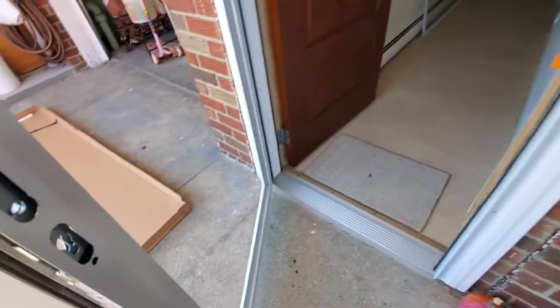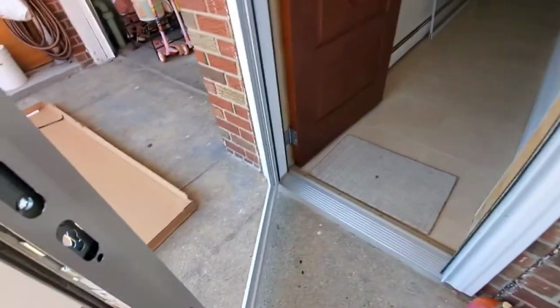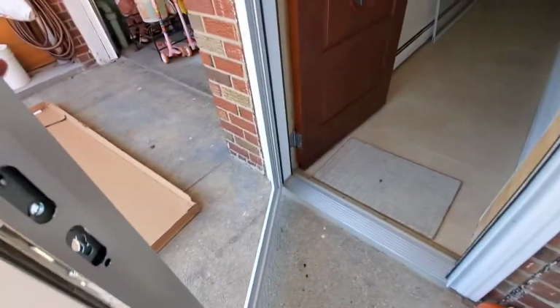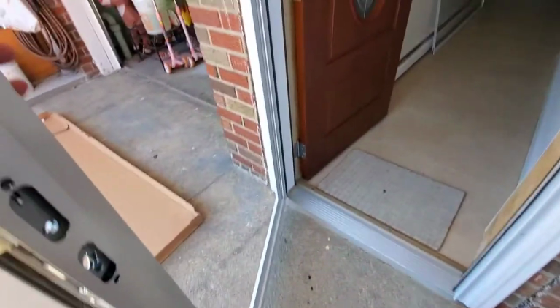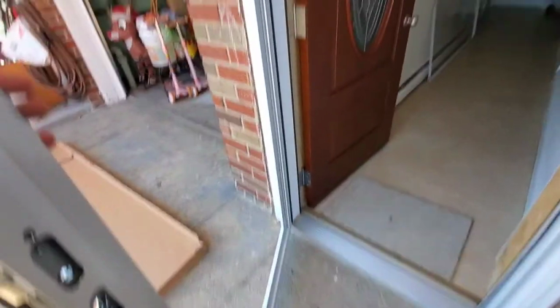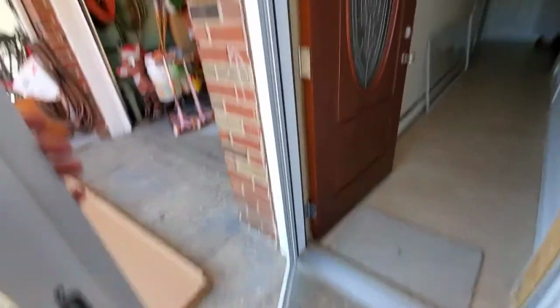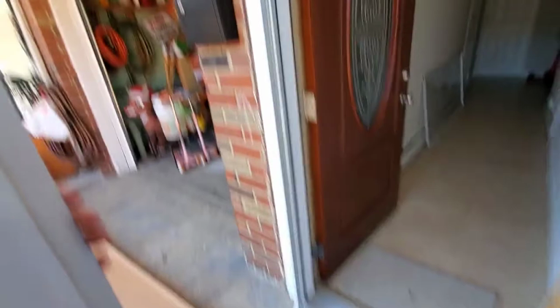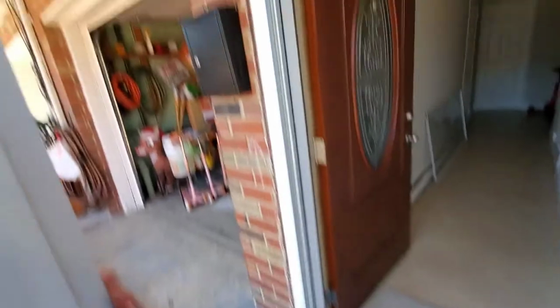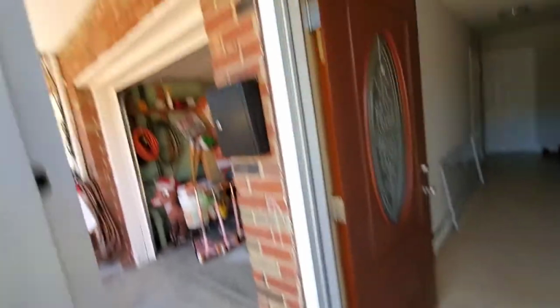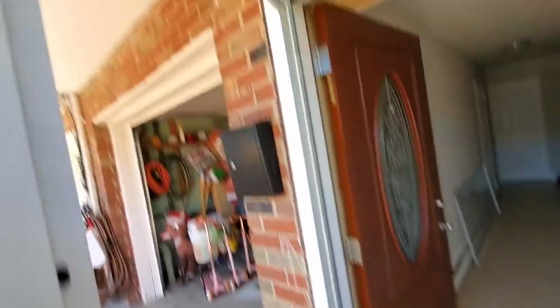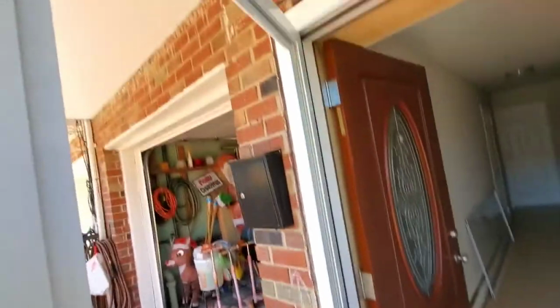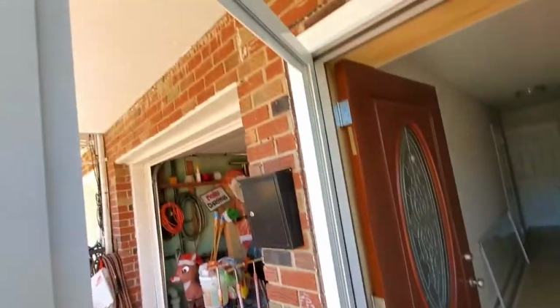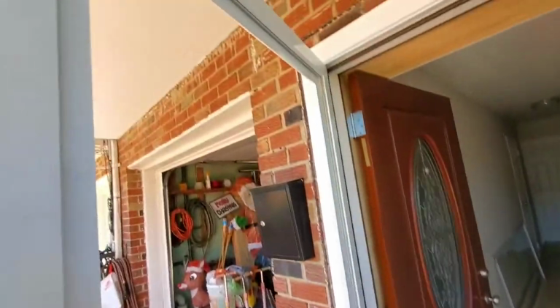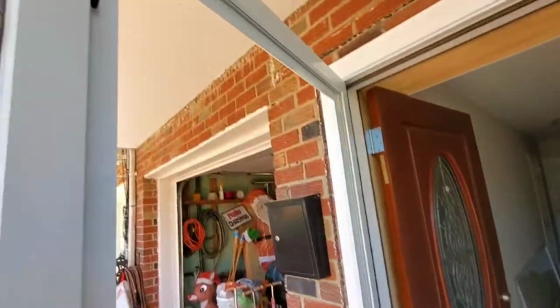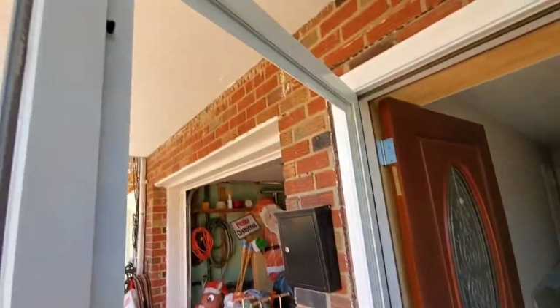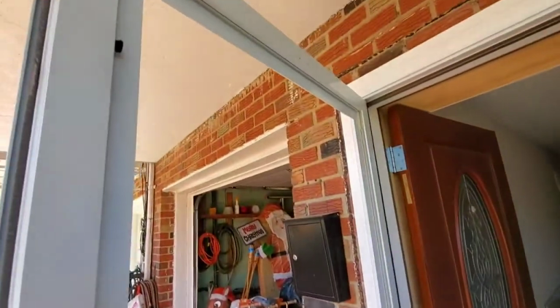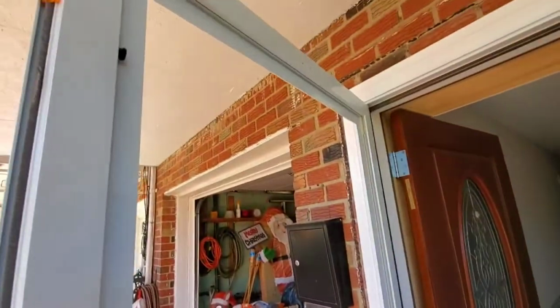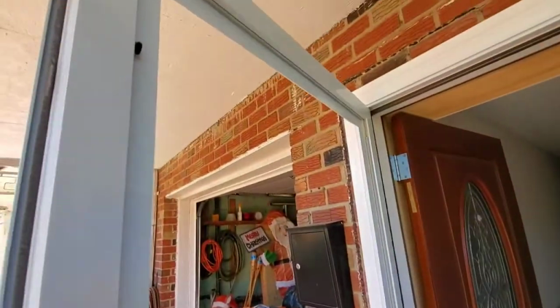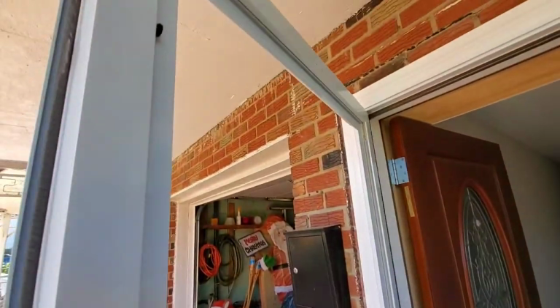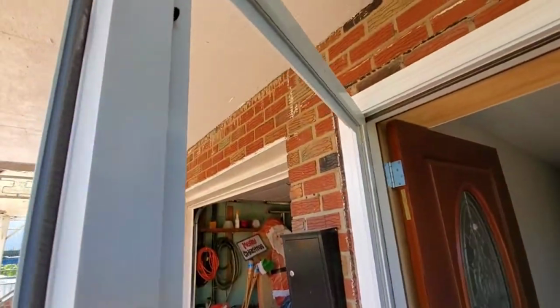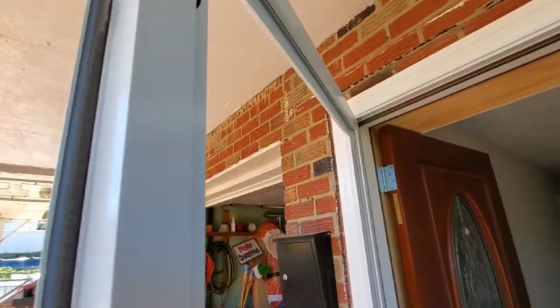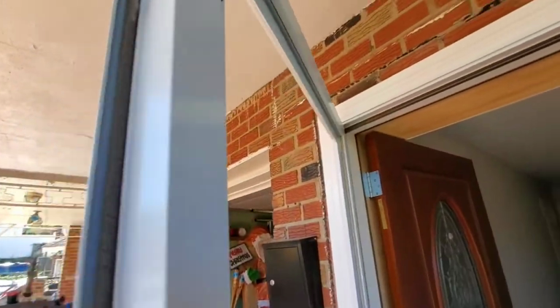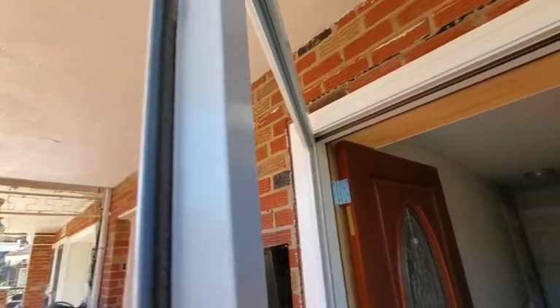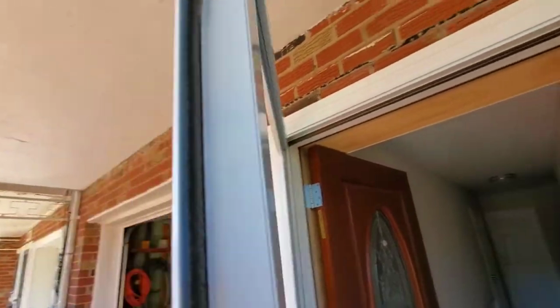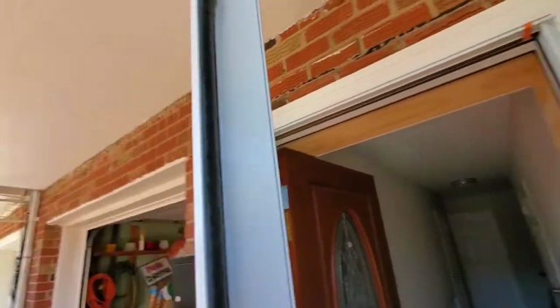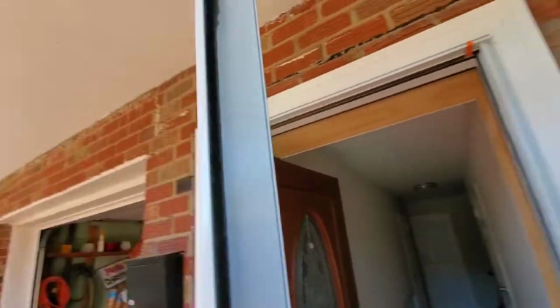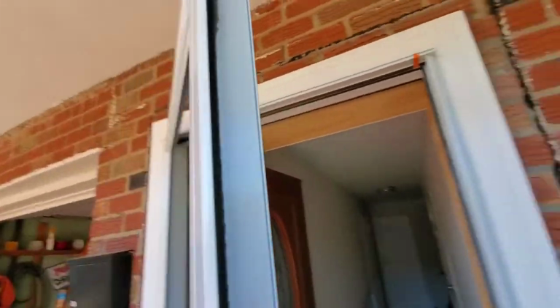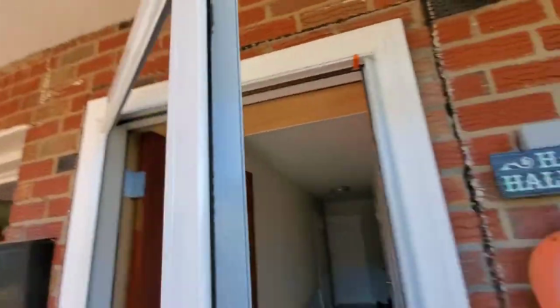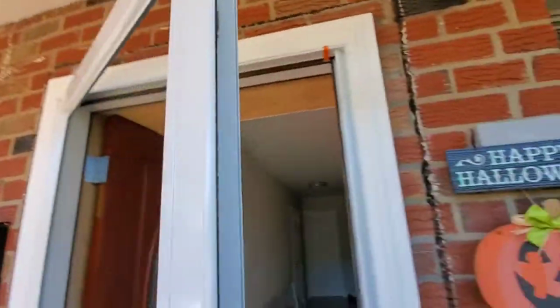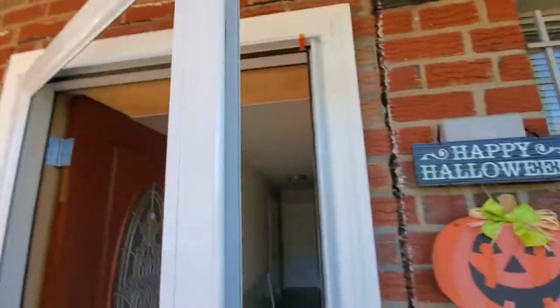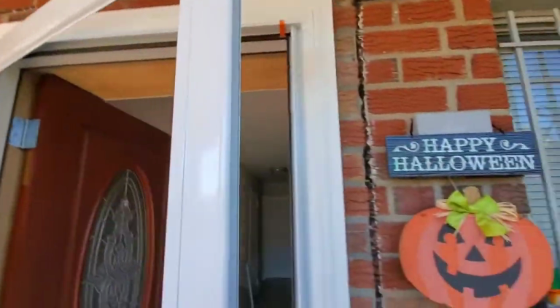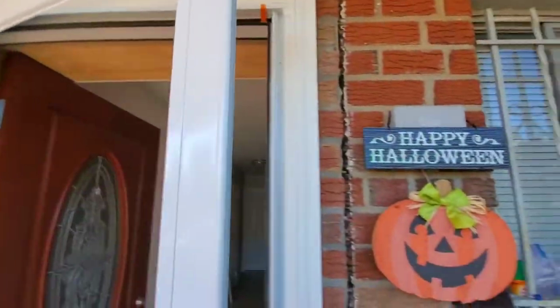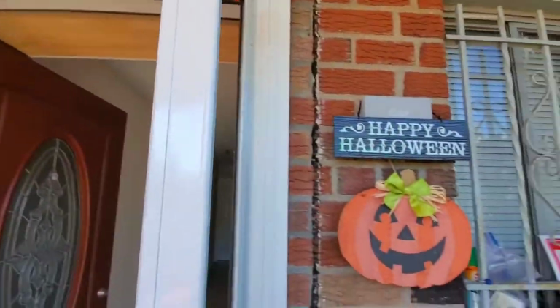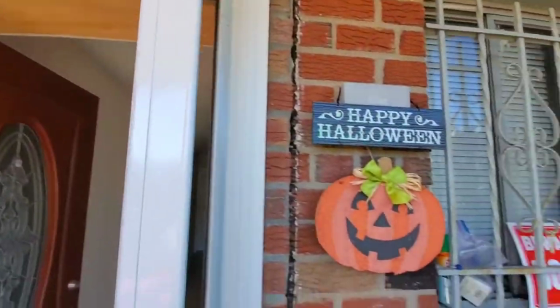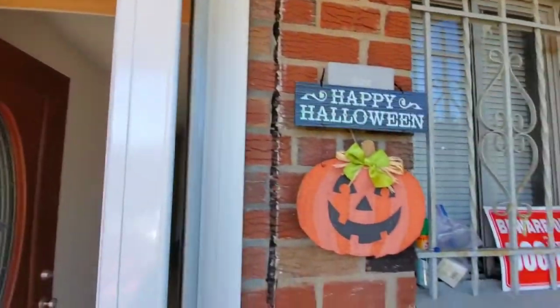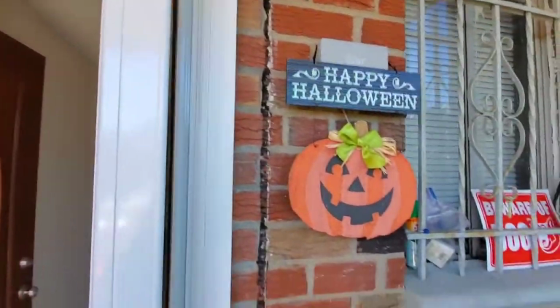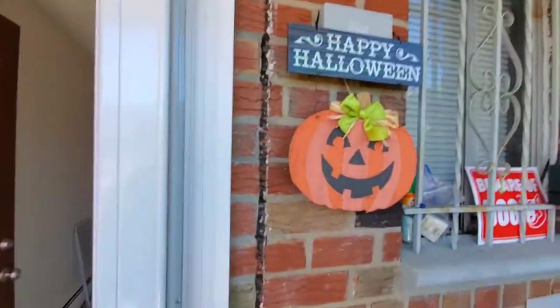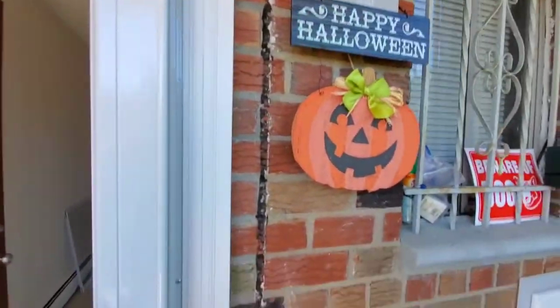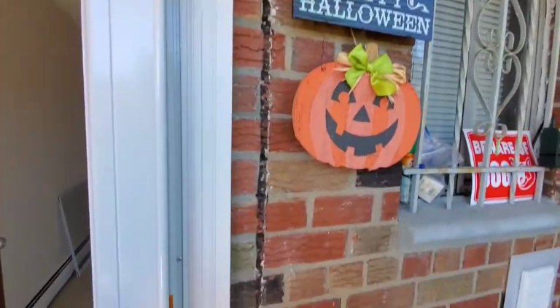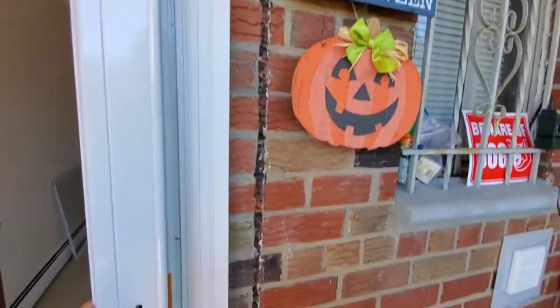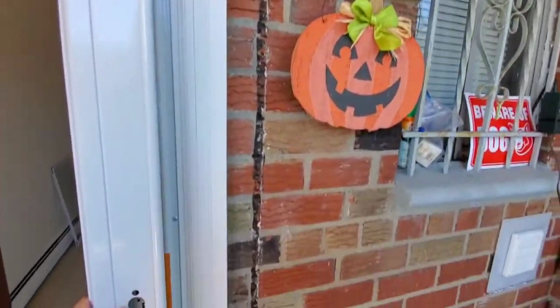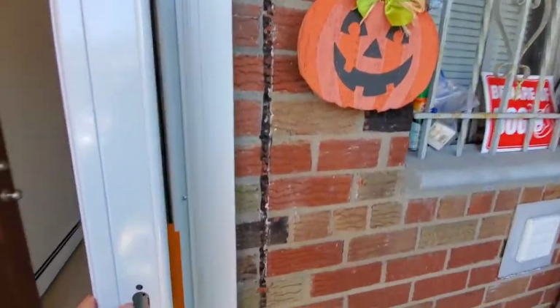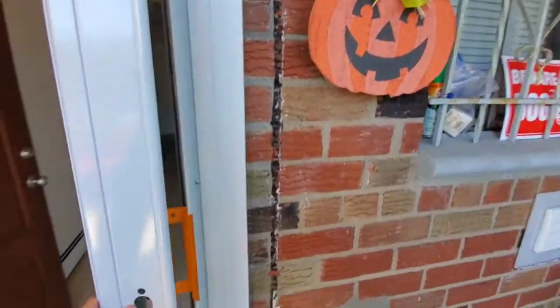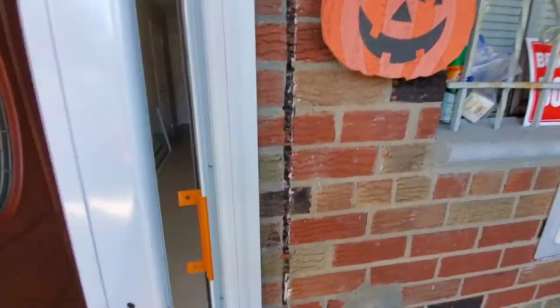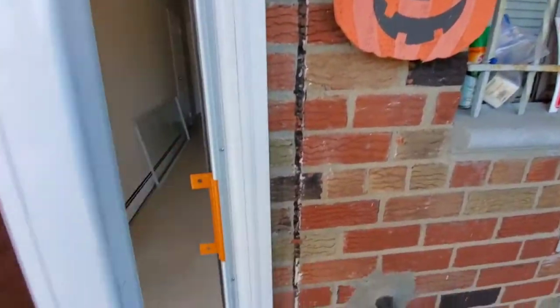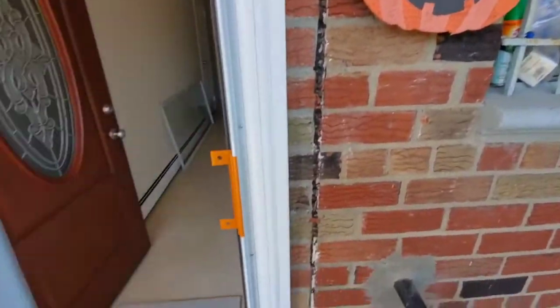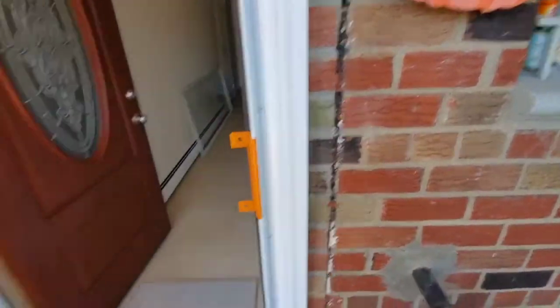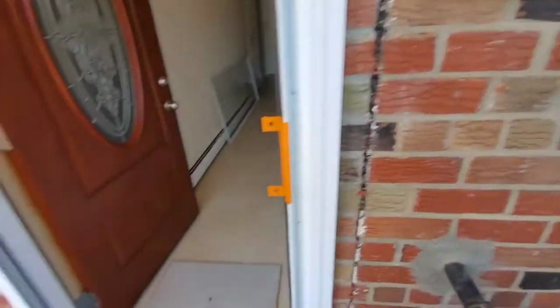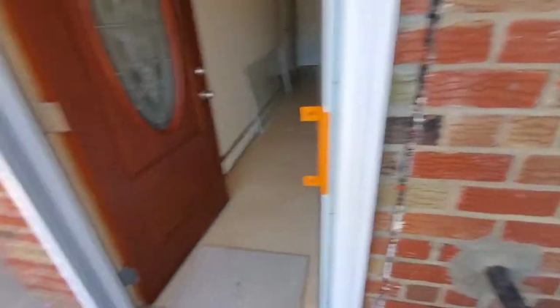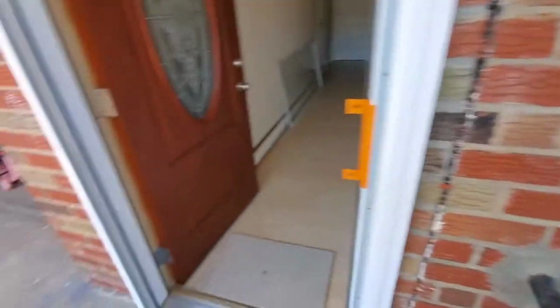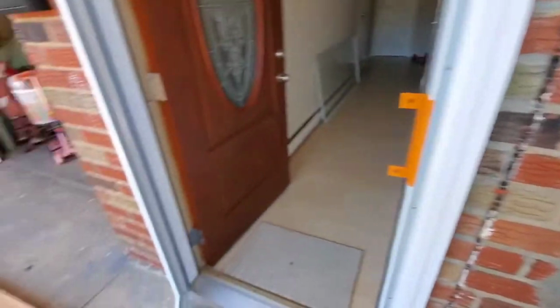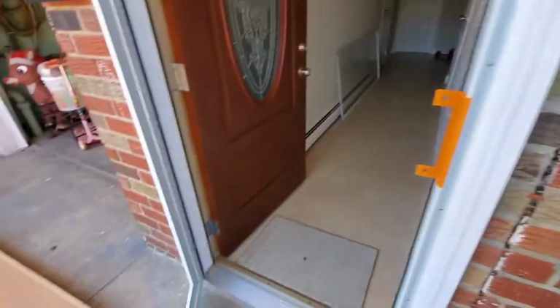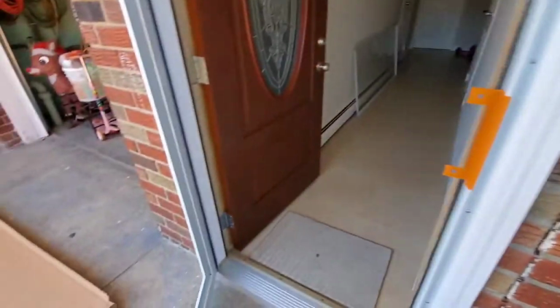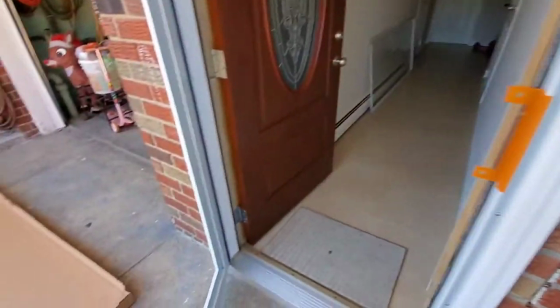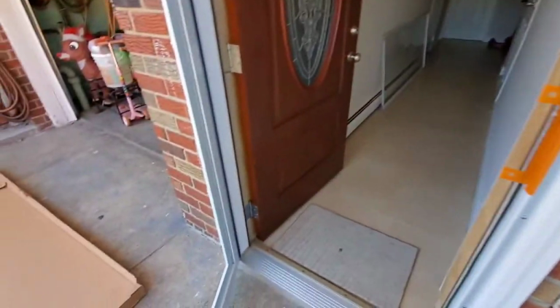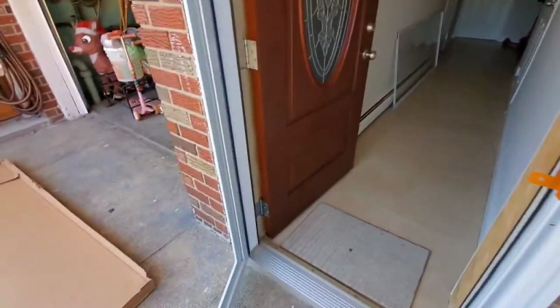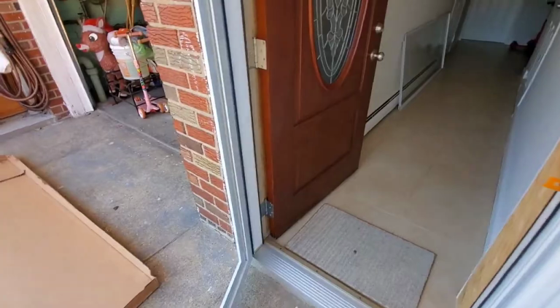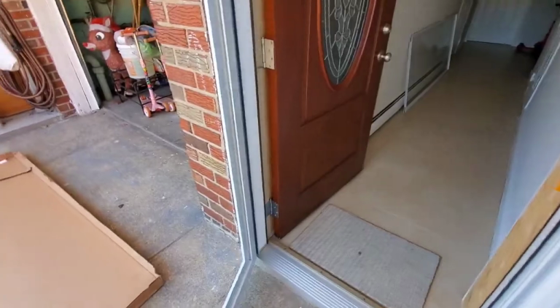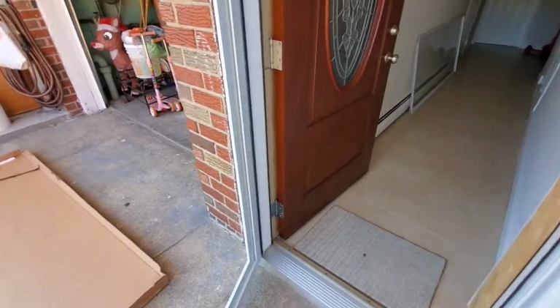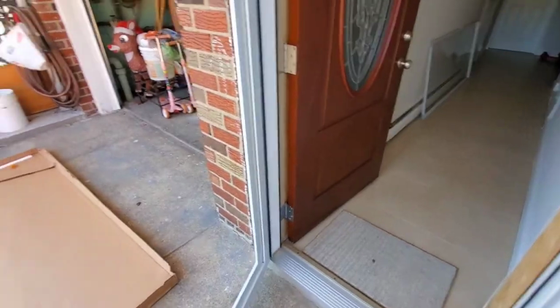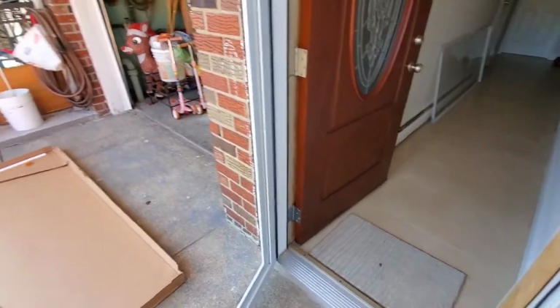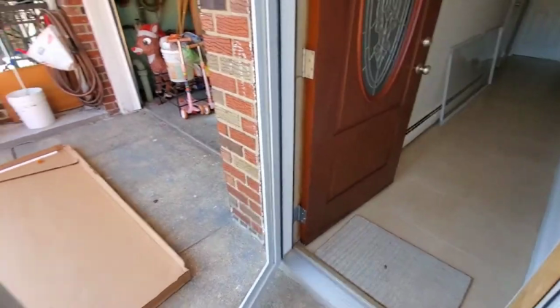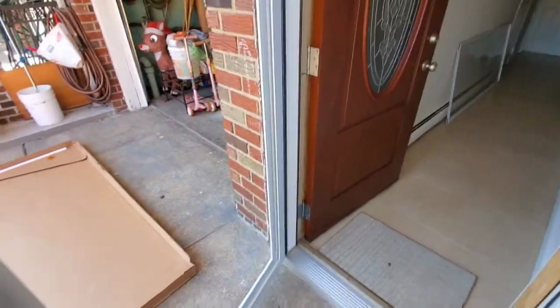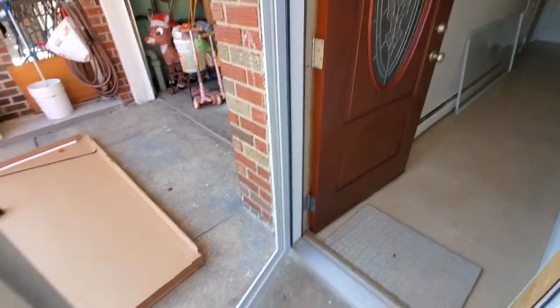Without the glass this is pretty light — I guess because it's aluminum. Alright, on to the next step.